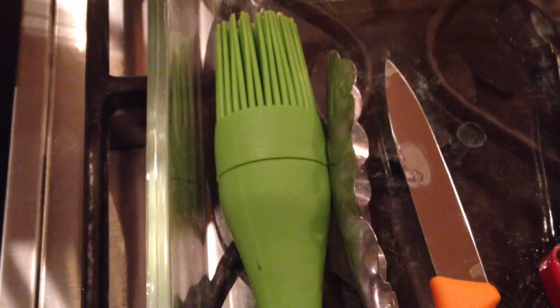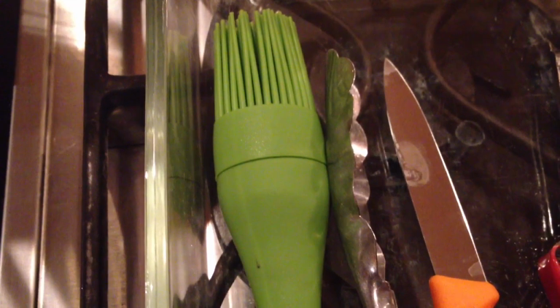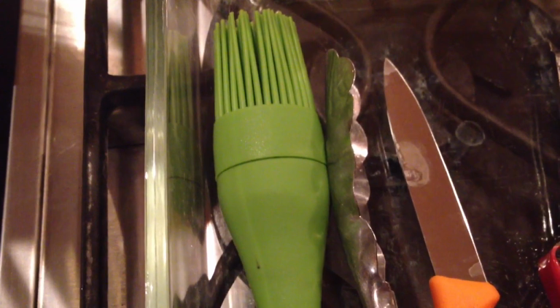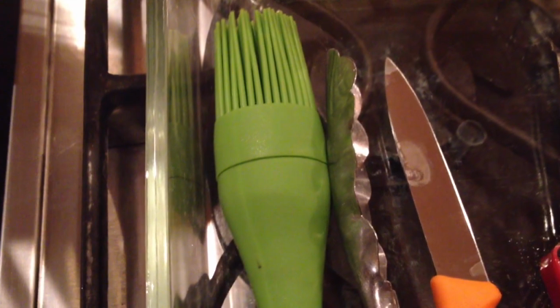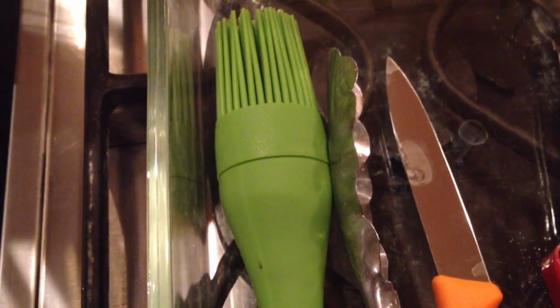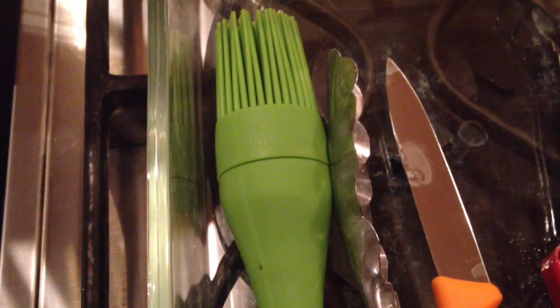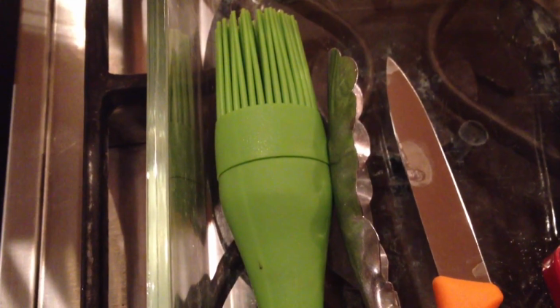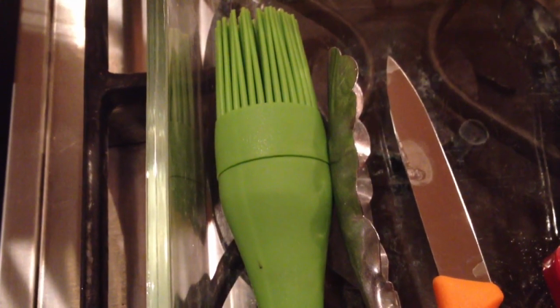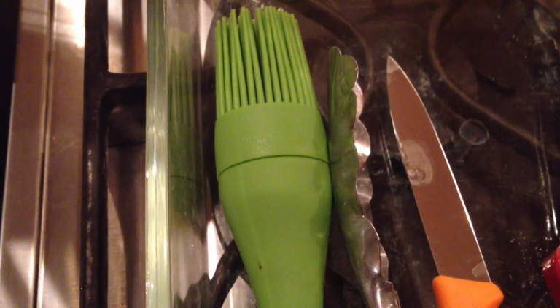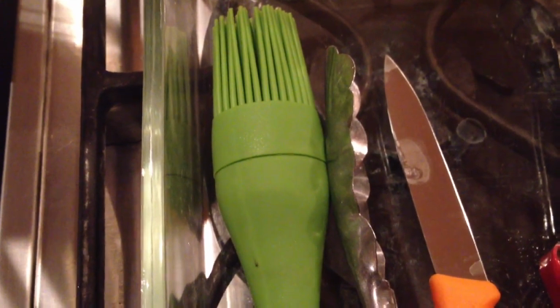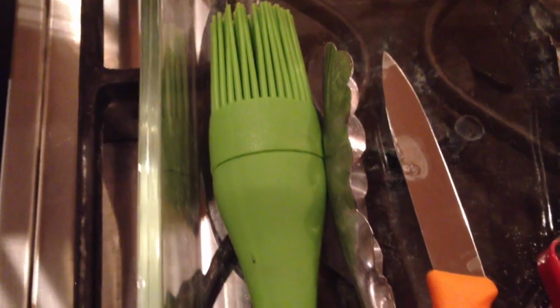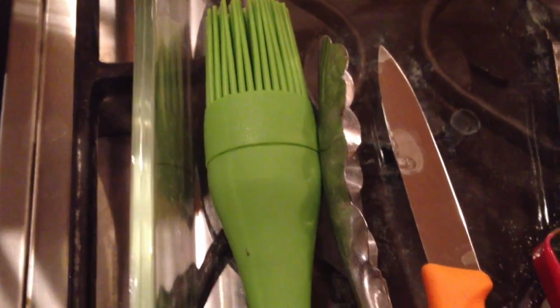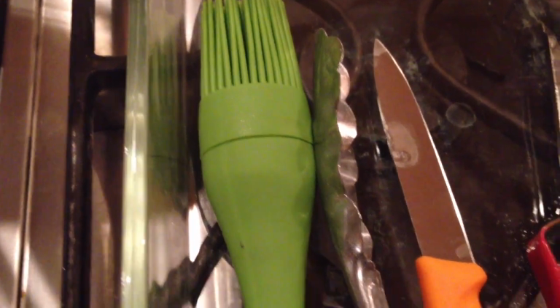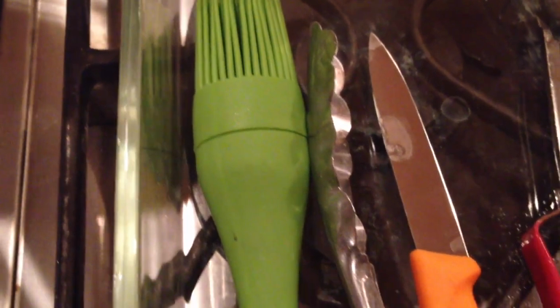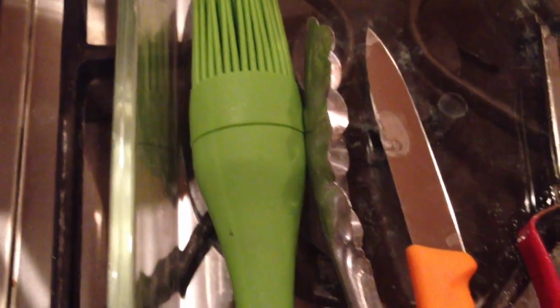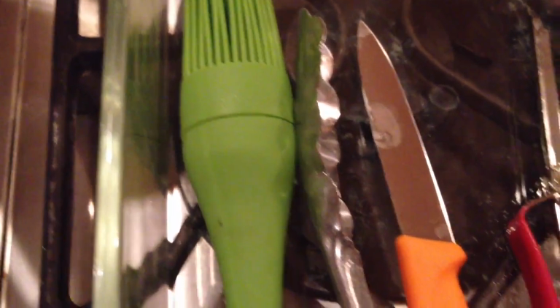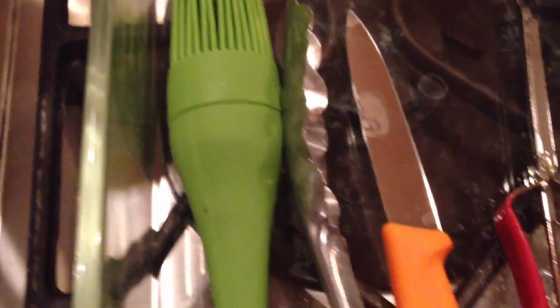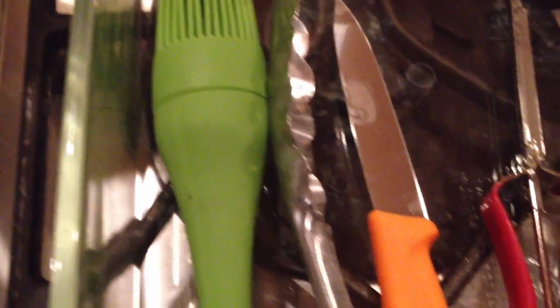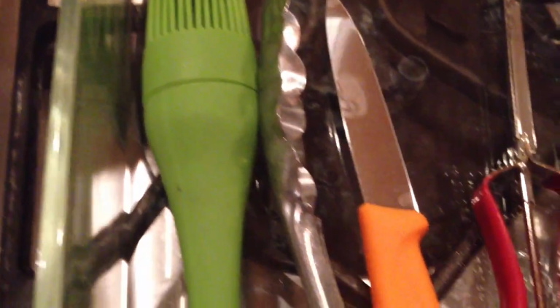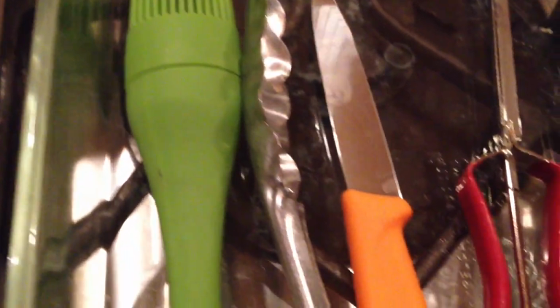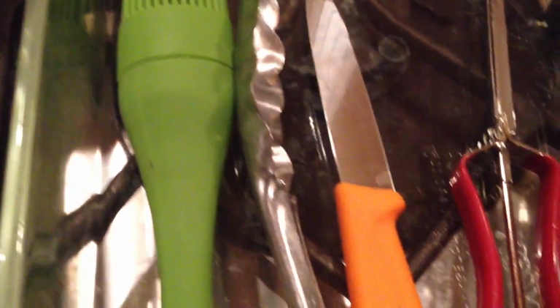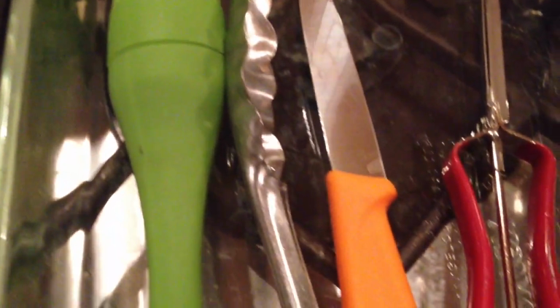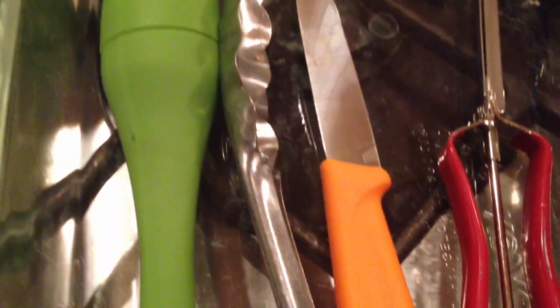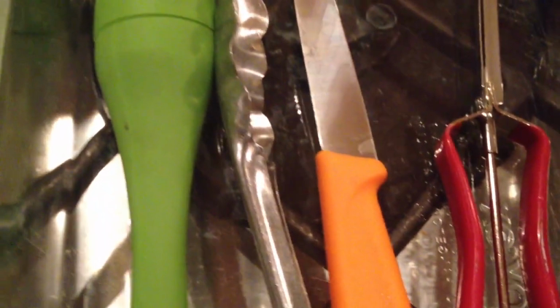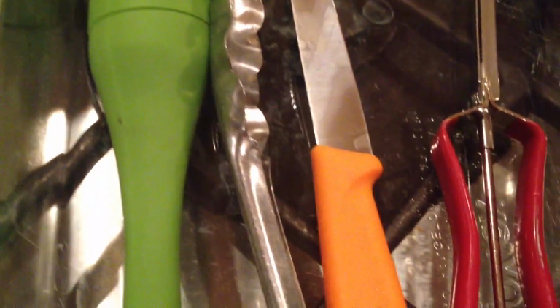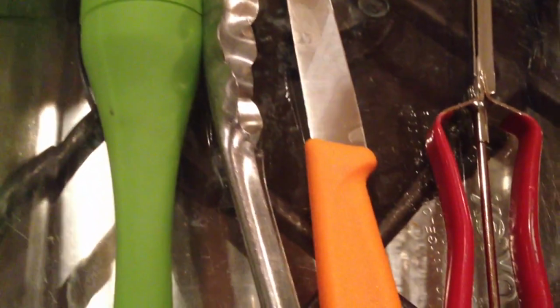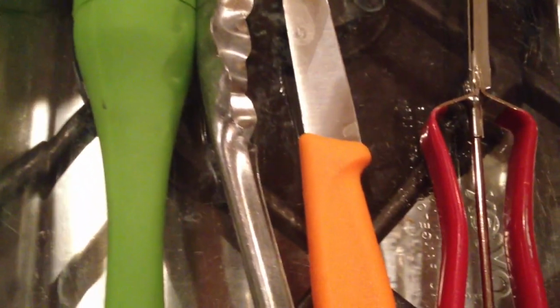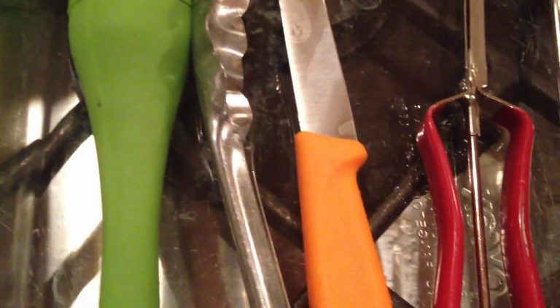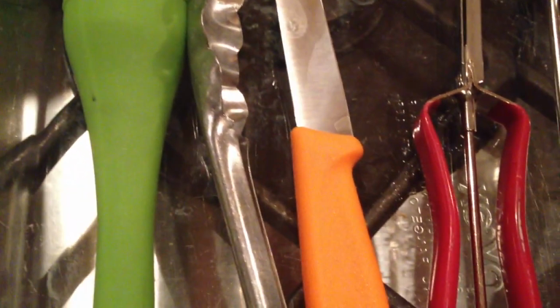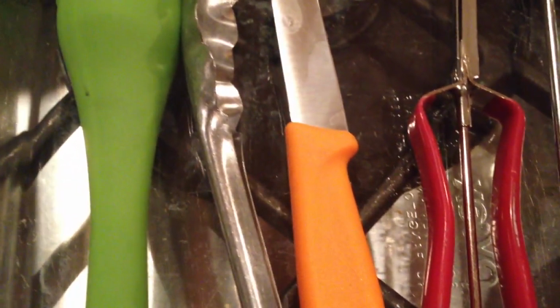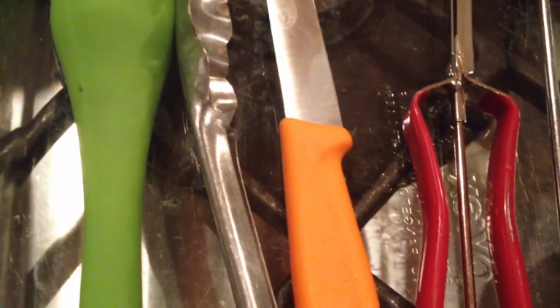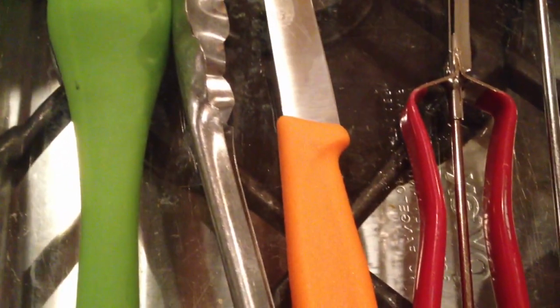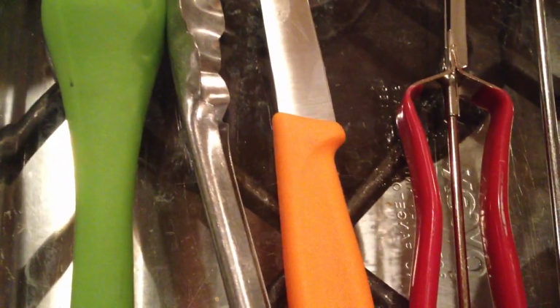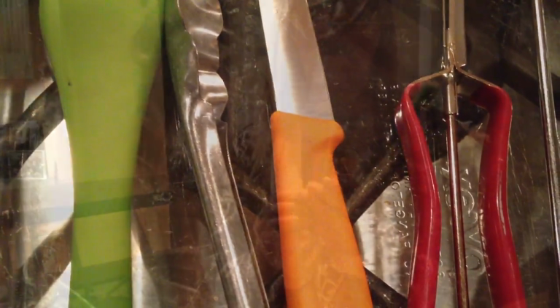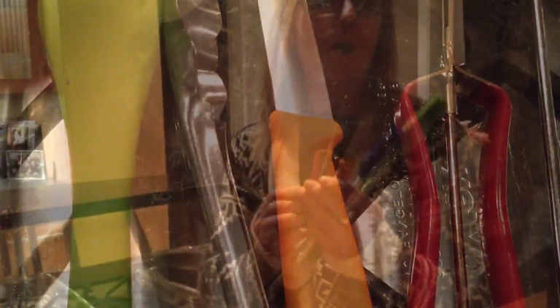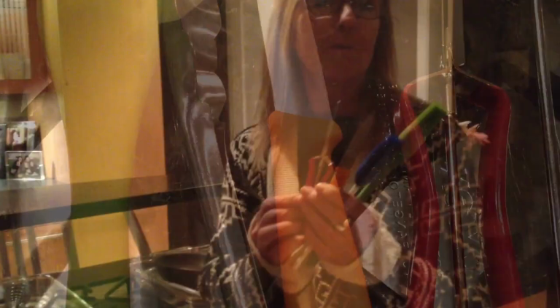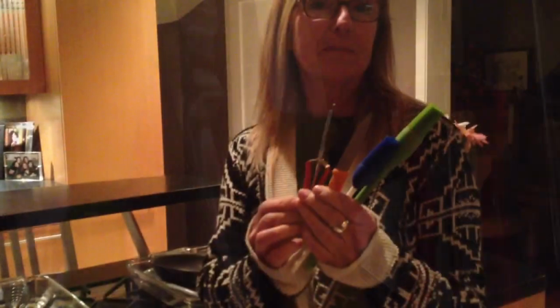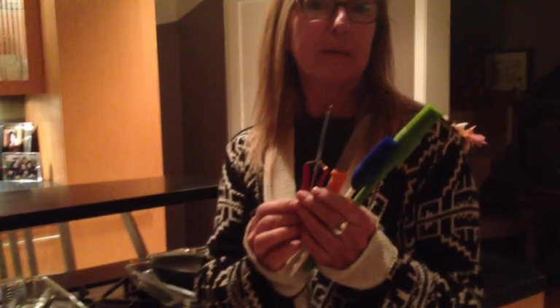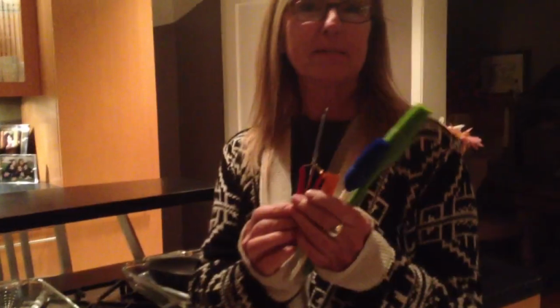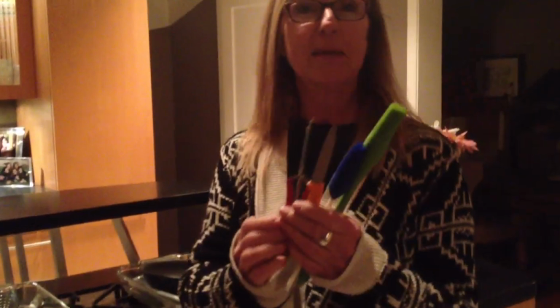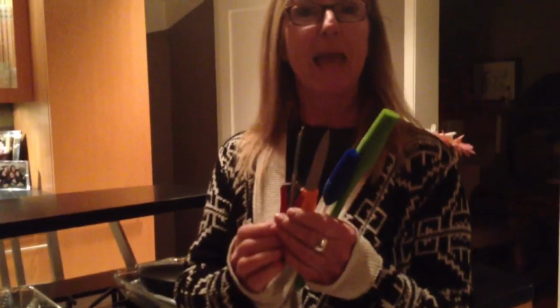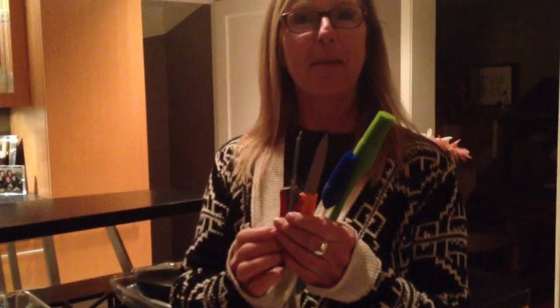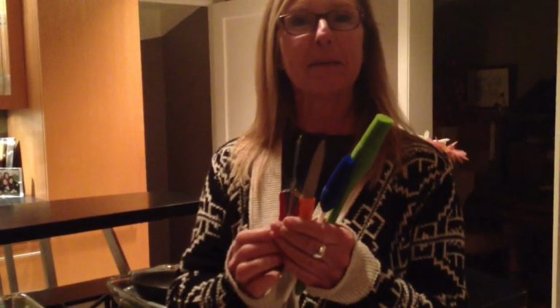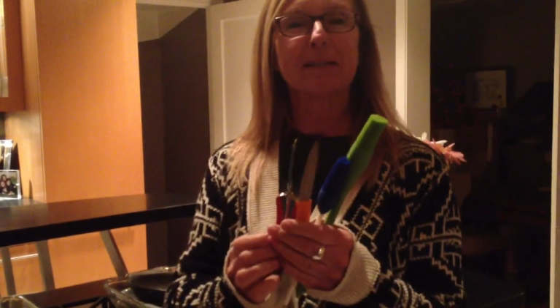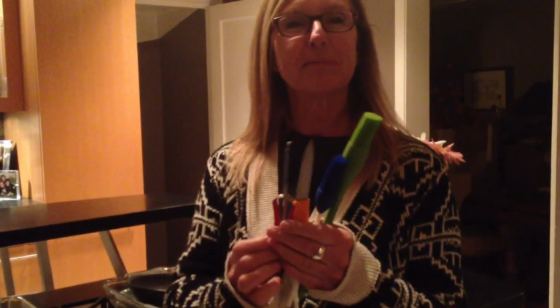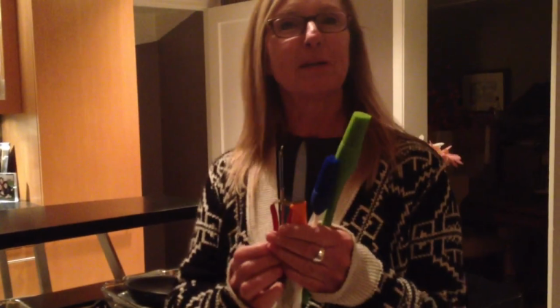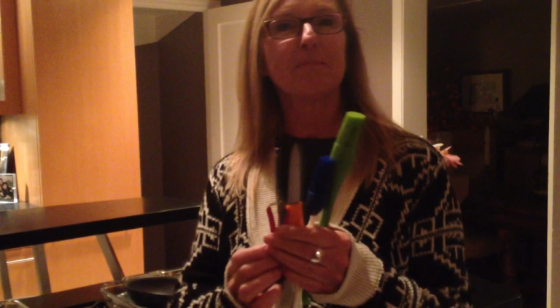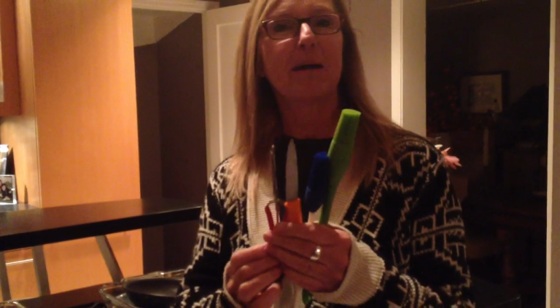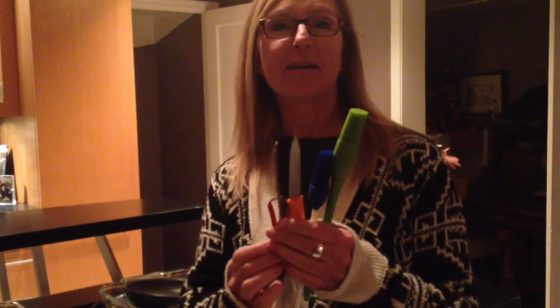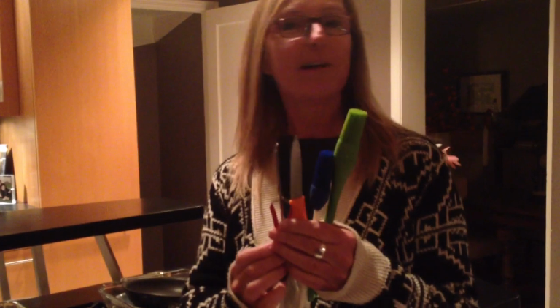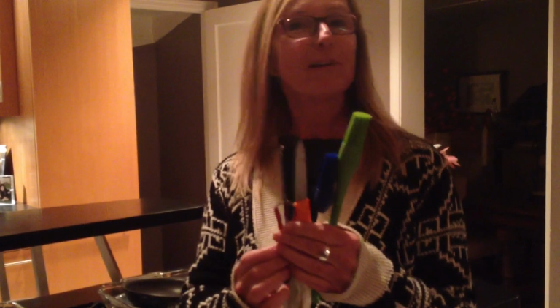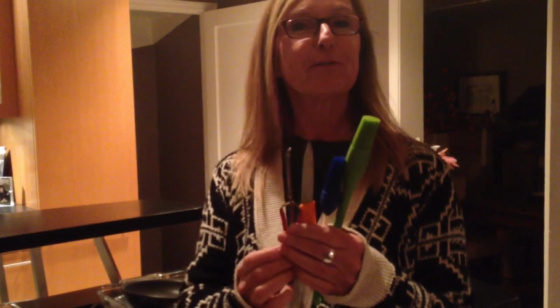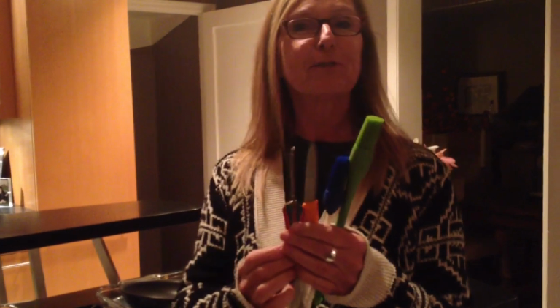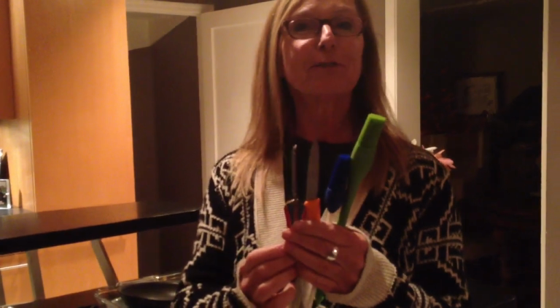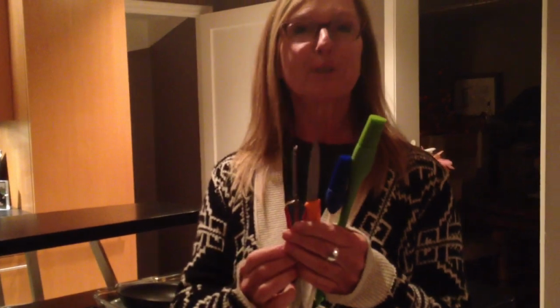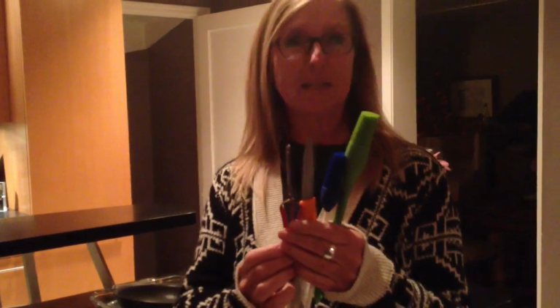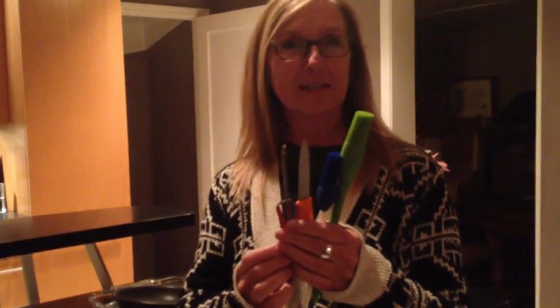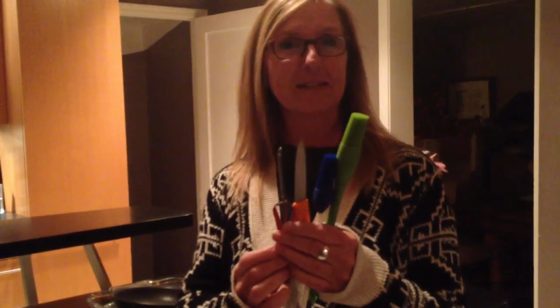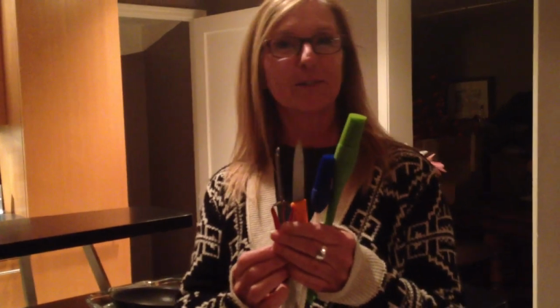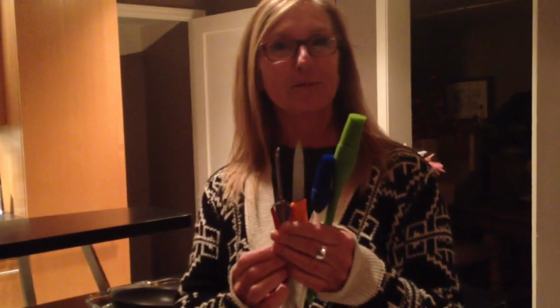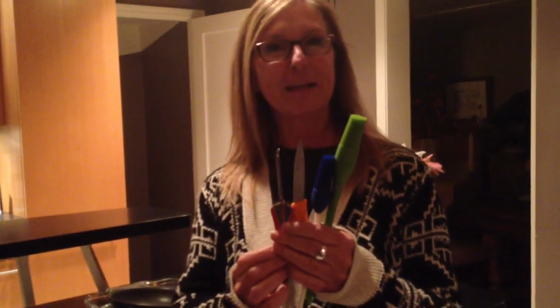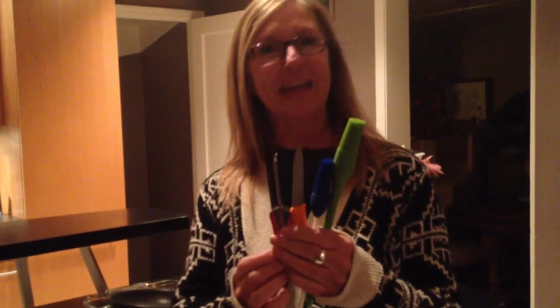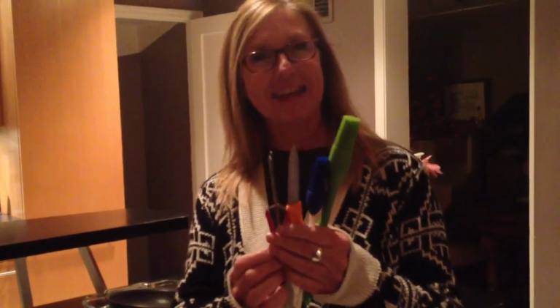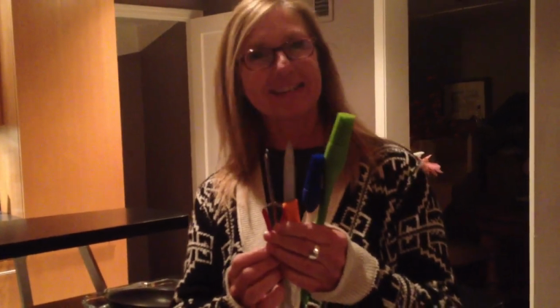Marian saves the happiest part for last. It always makes me happy putting my colorful utensils away last.